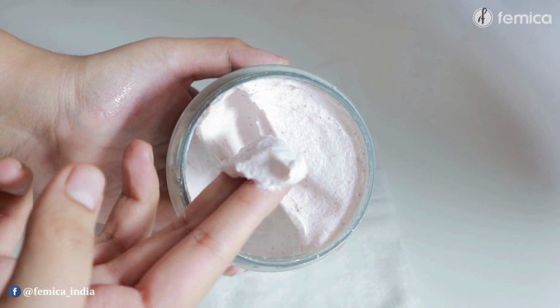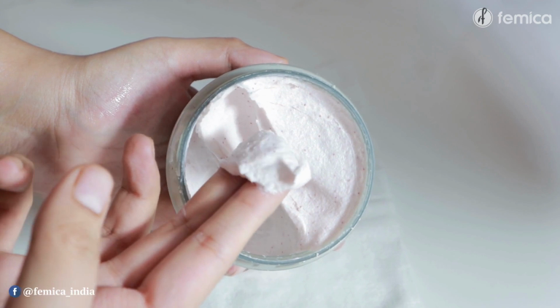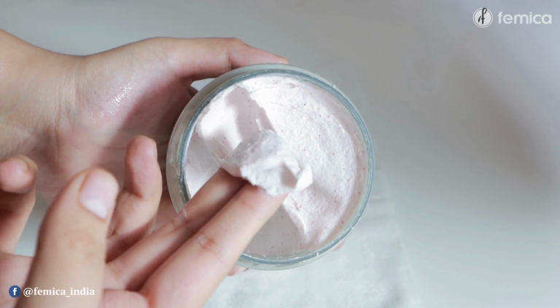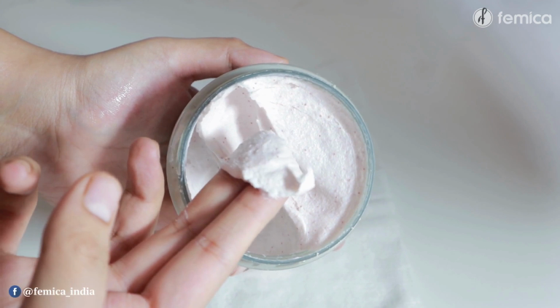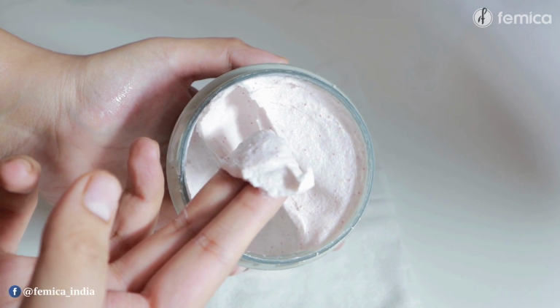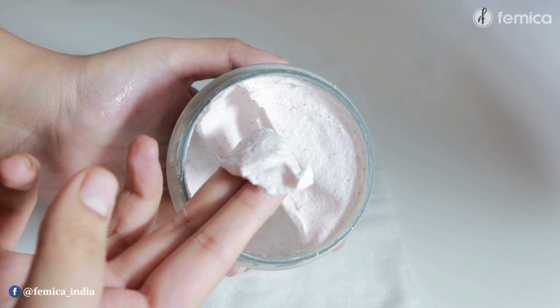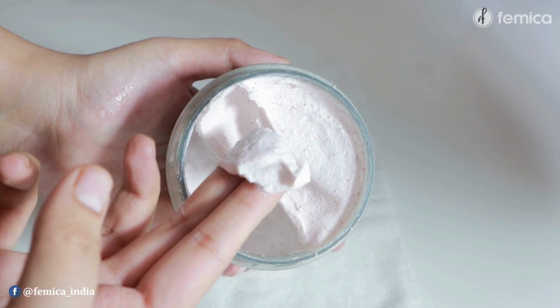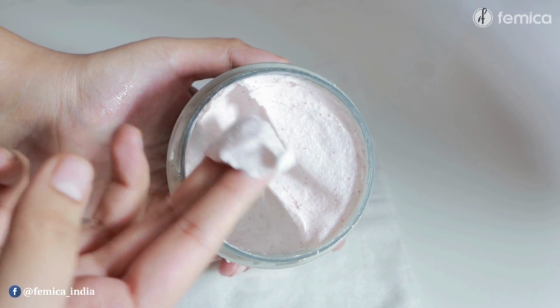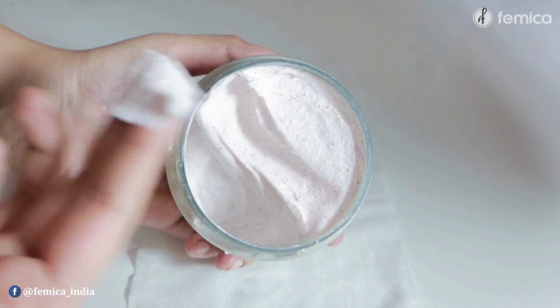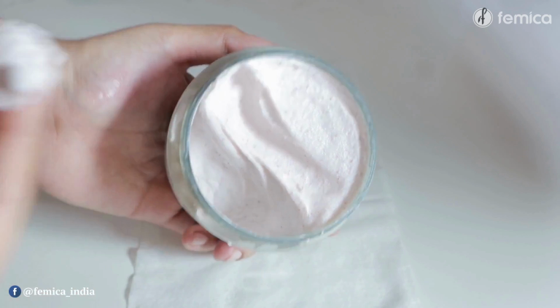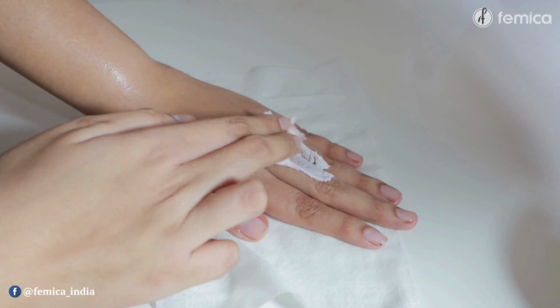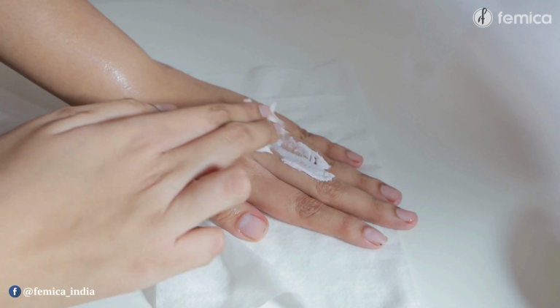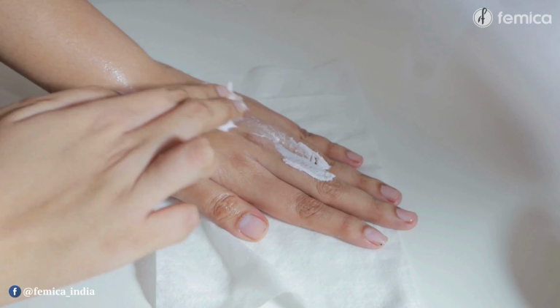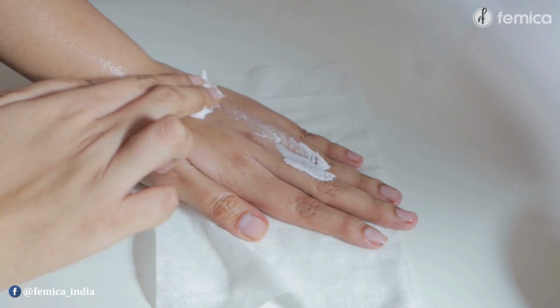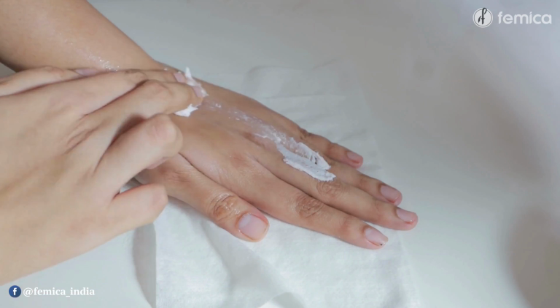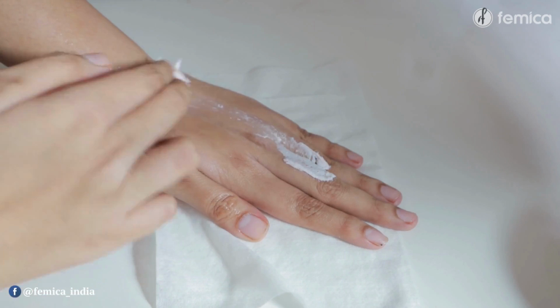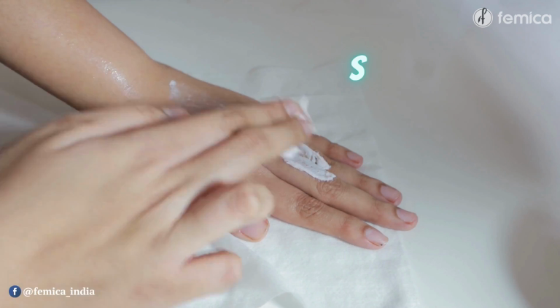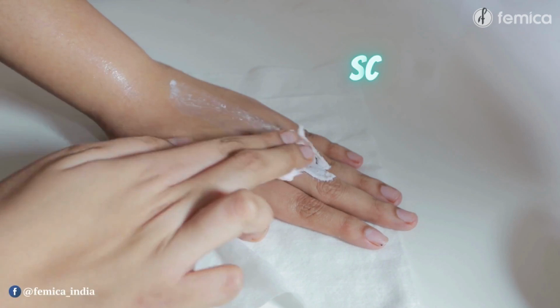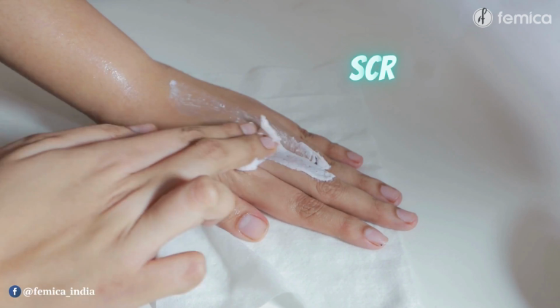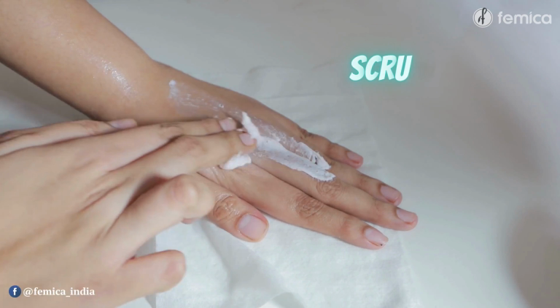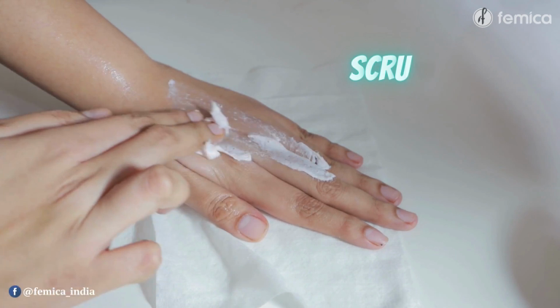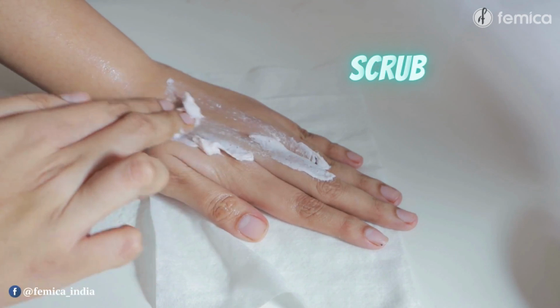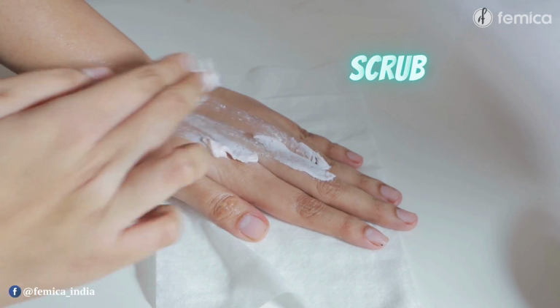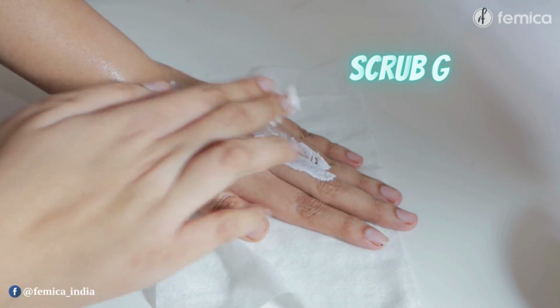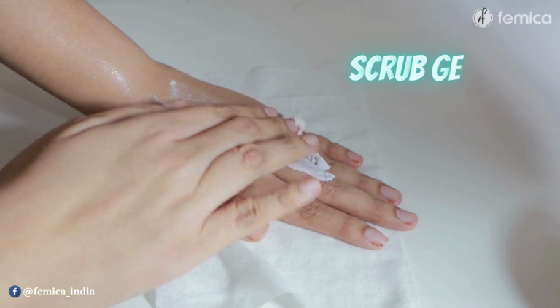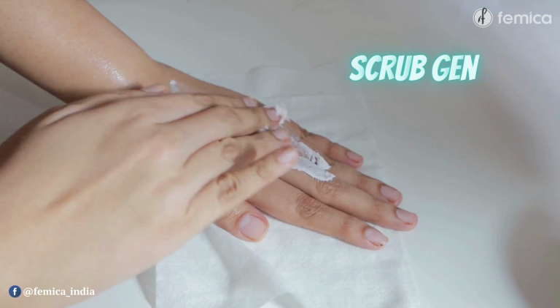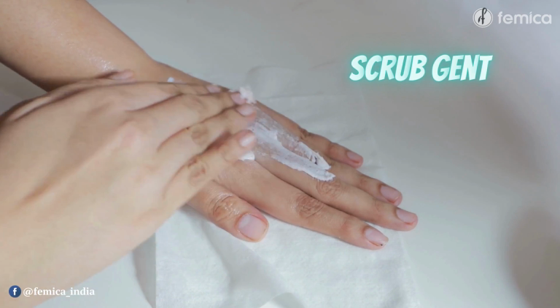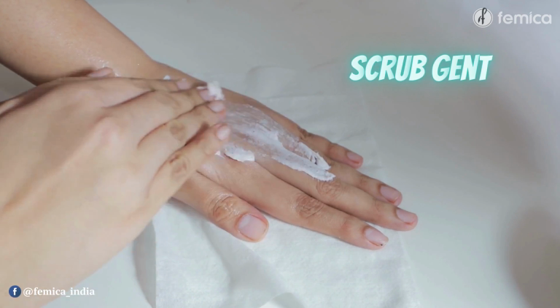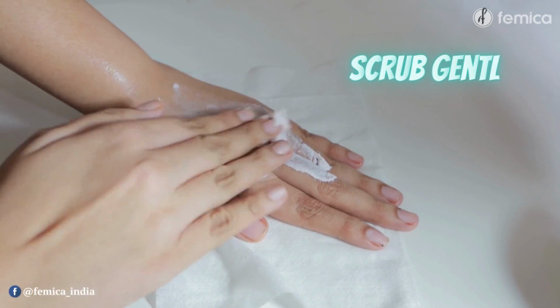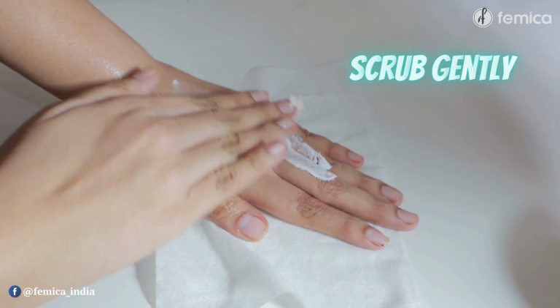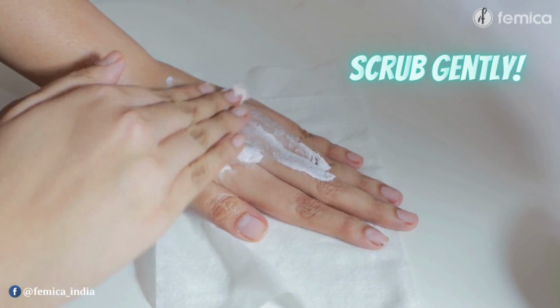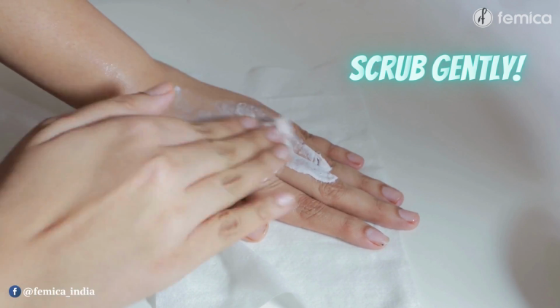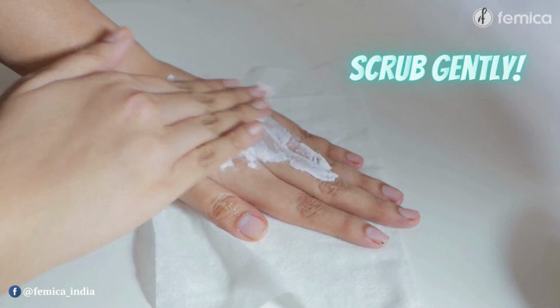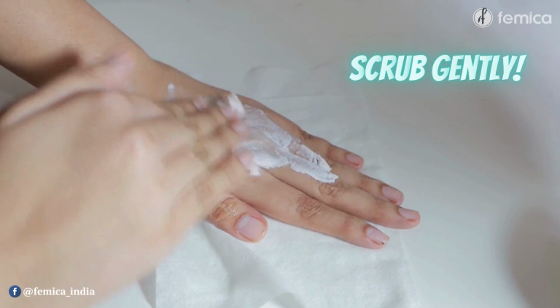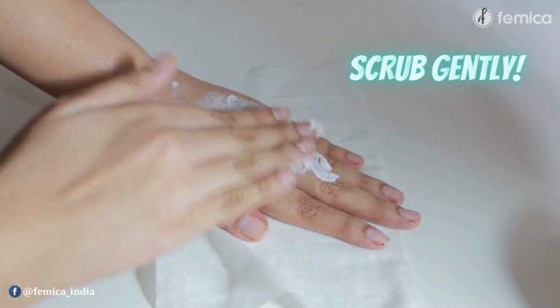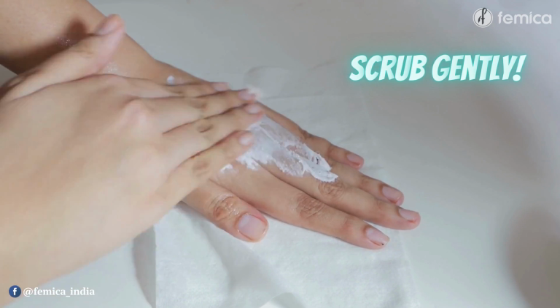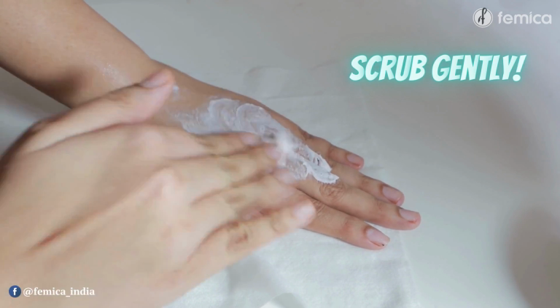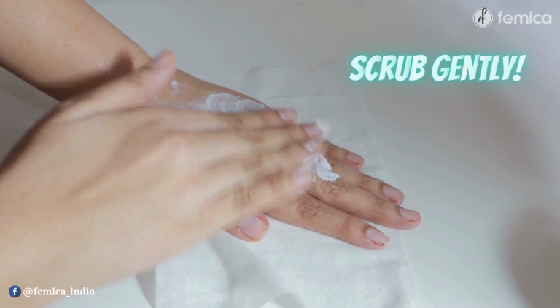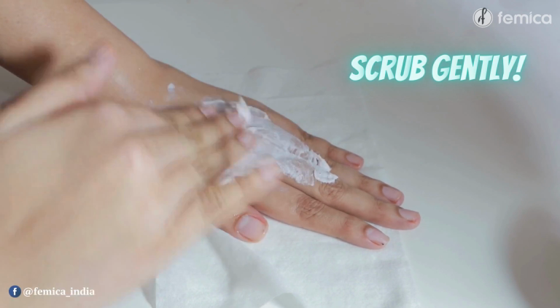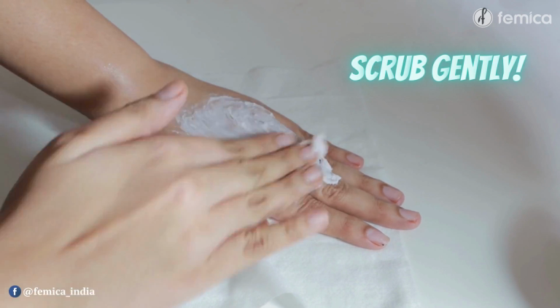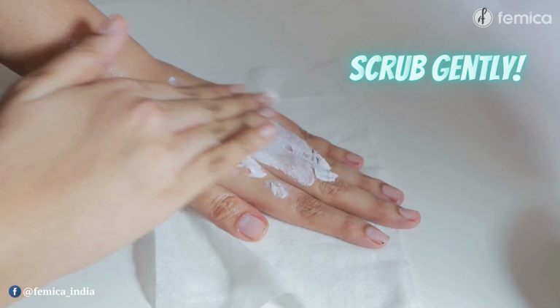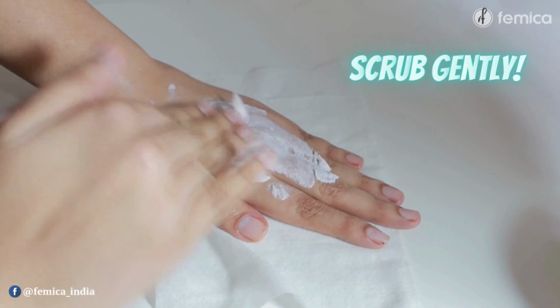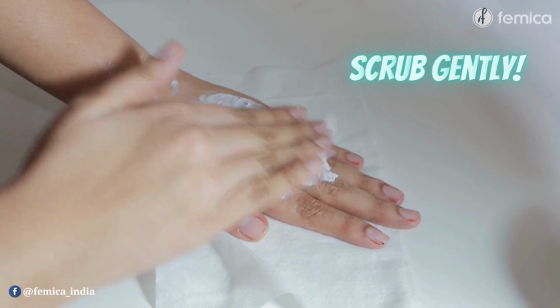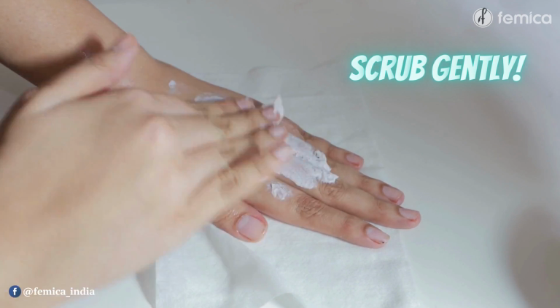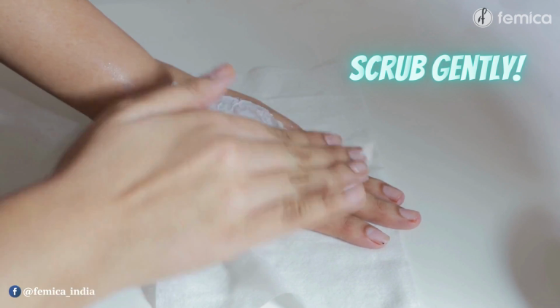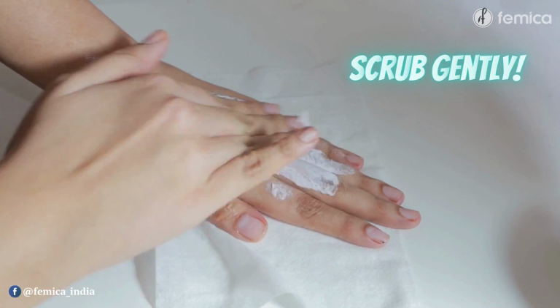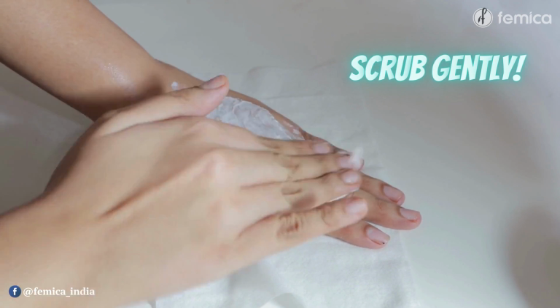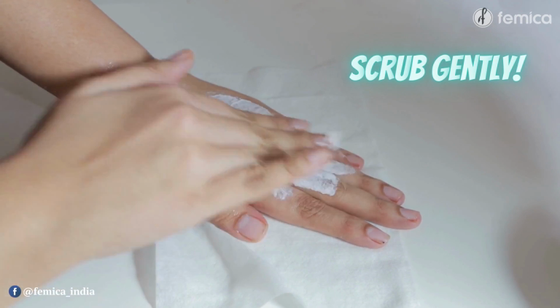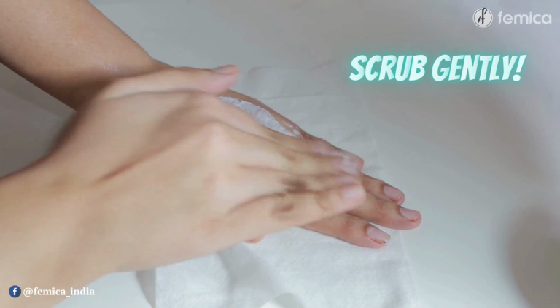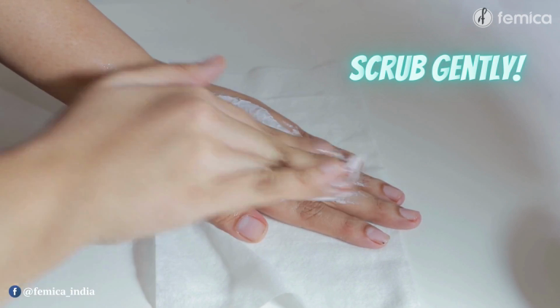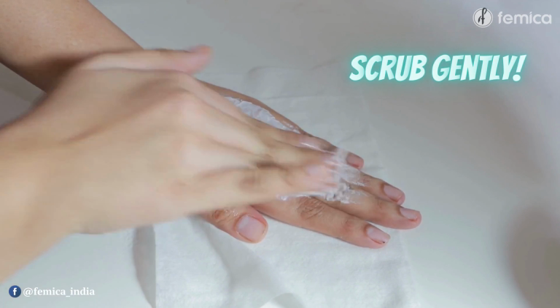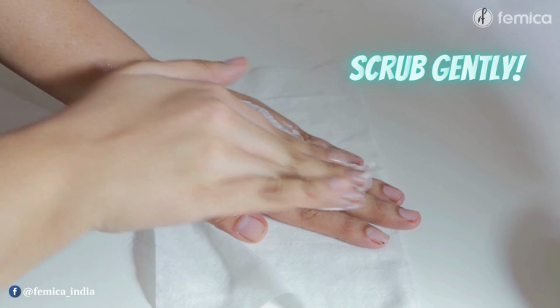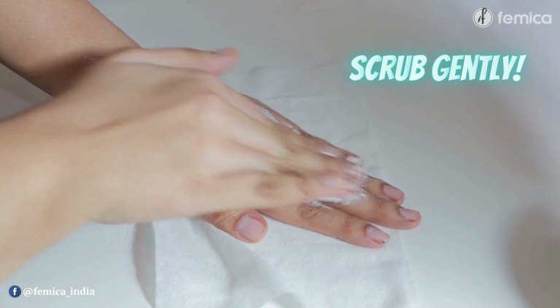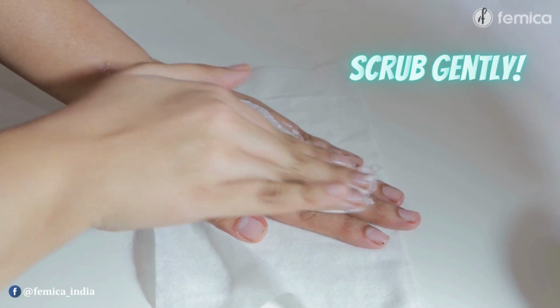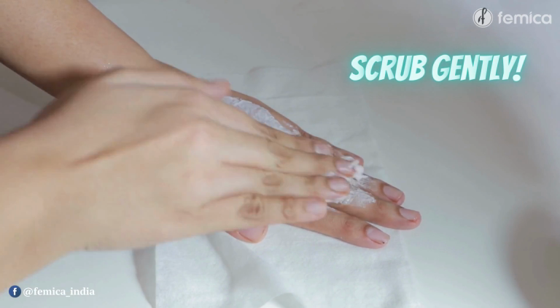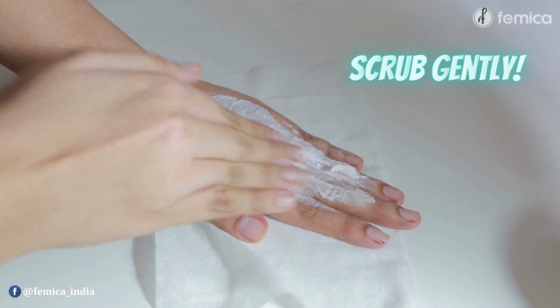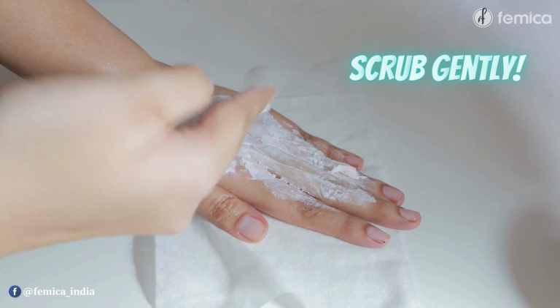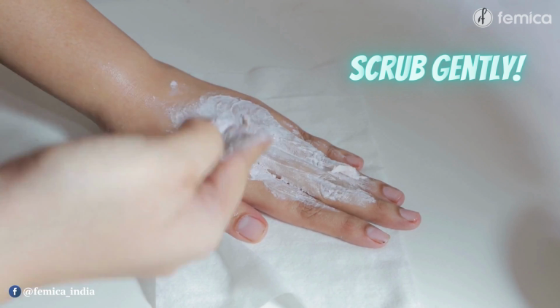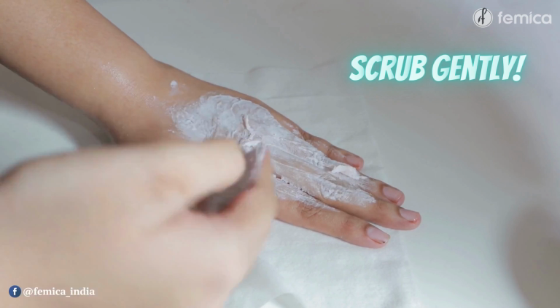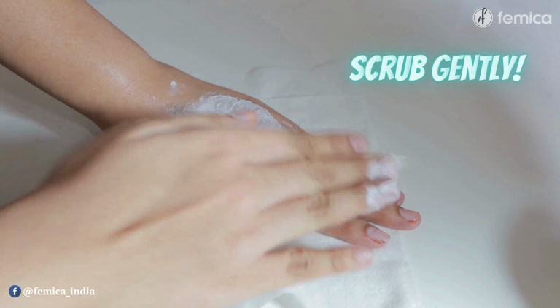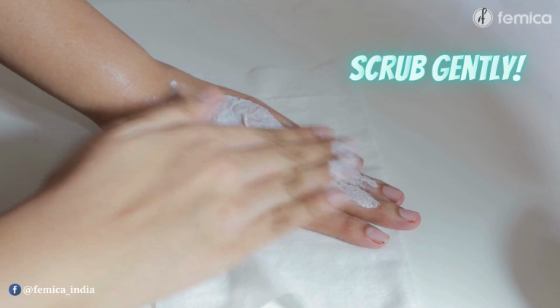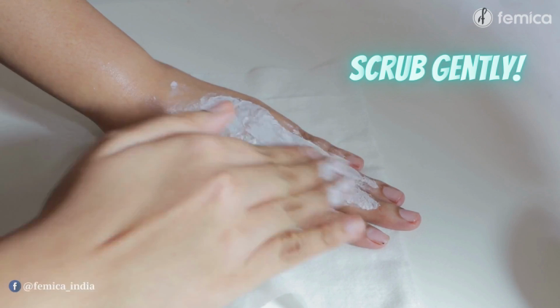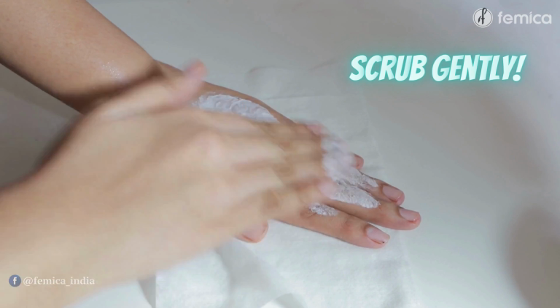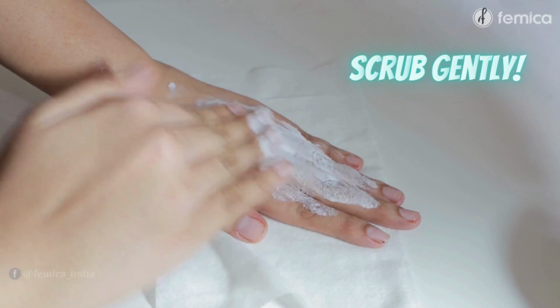Make sure that you are not wearing any ring or bracelet before starting your manicure routine. Then gently scrub your hands — you can use your fingers or you can also use your knuckles.